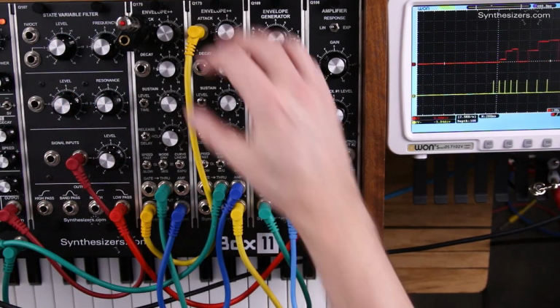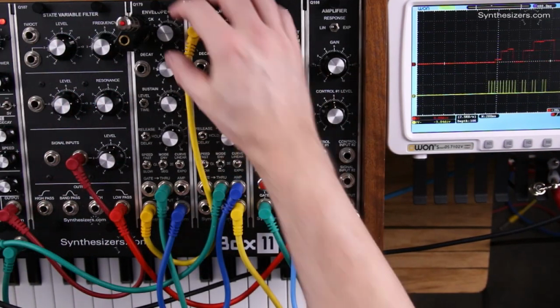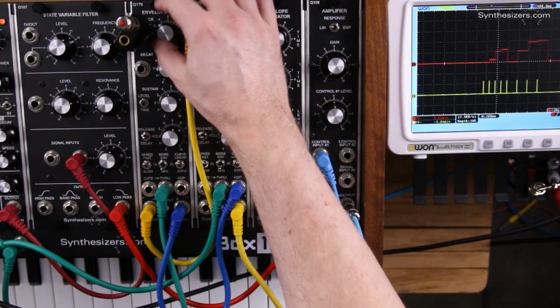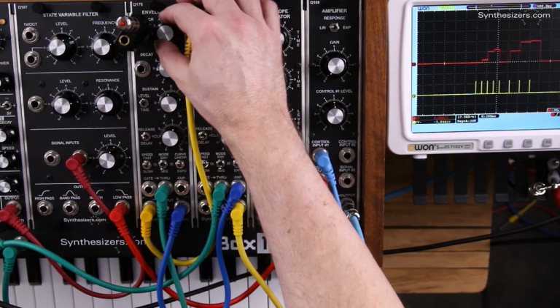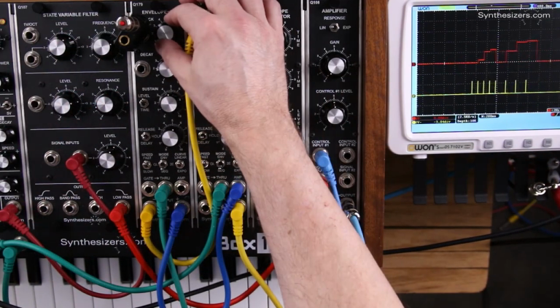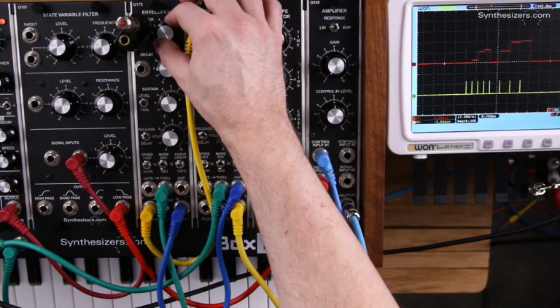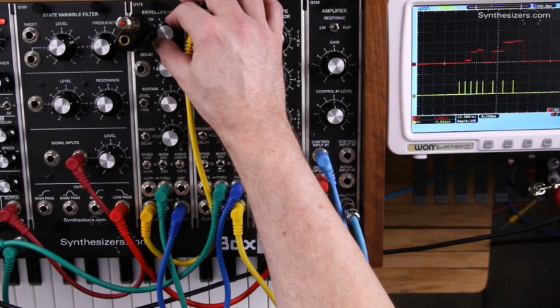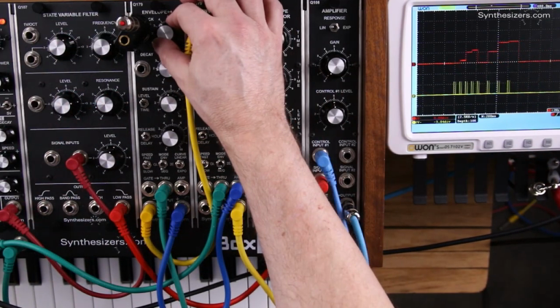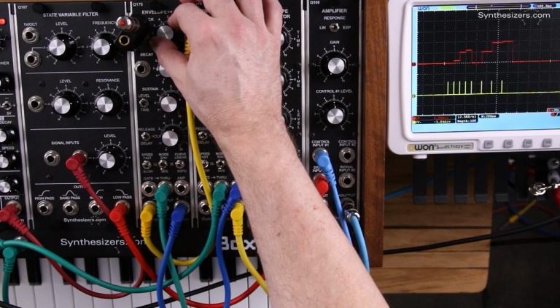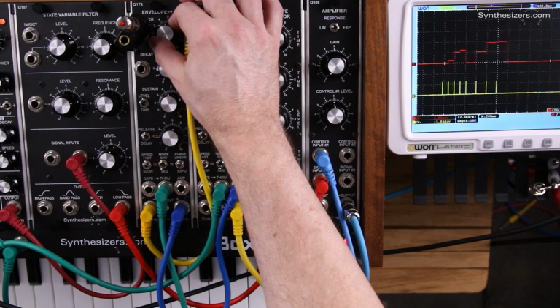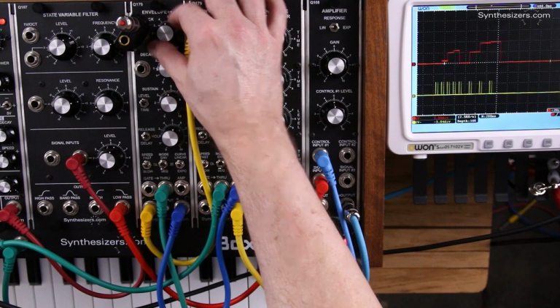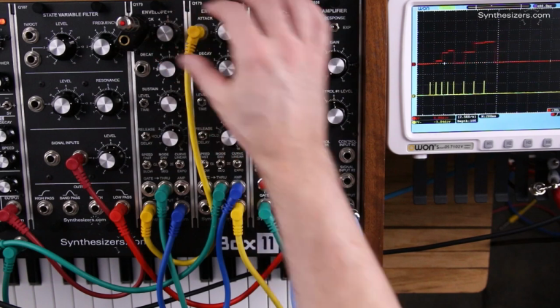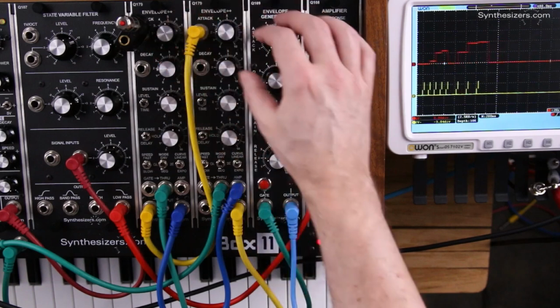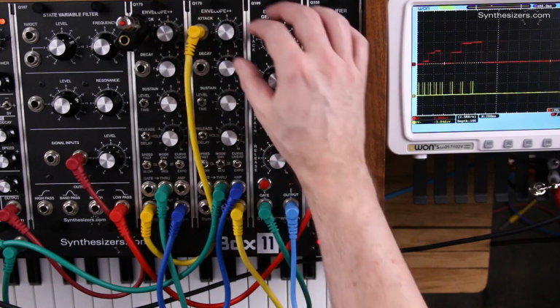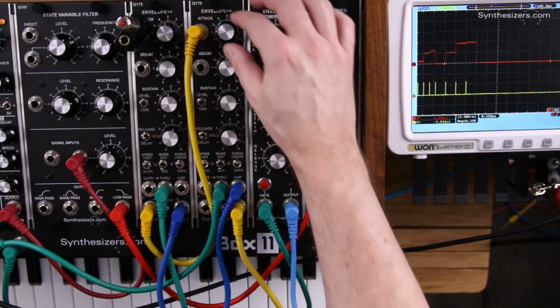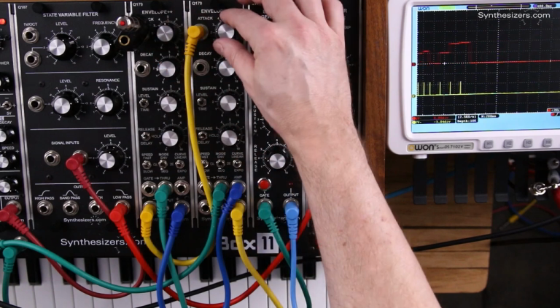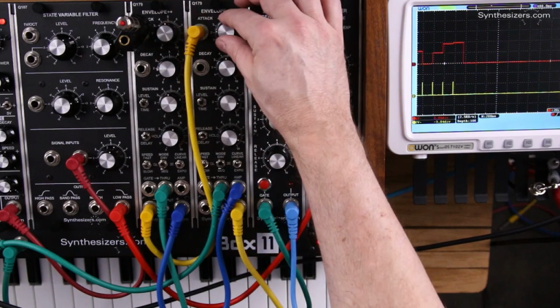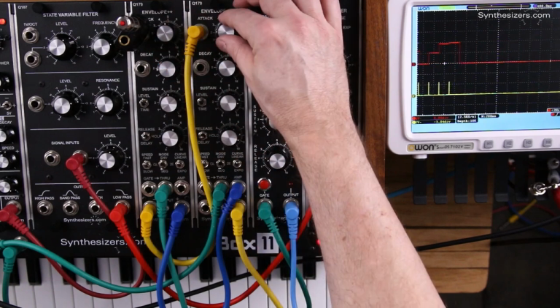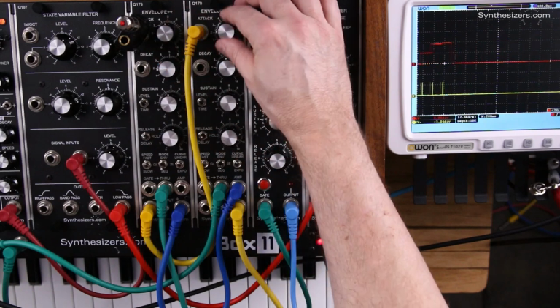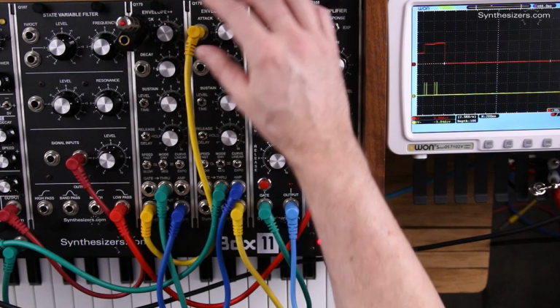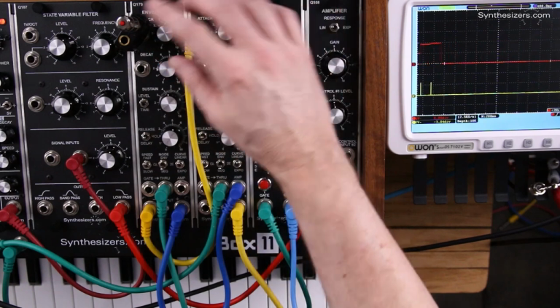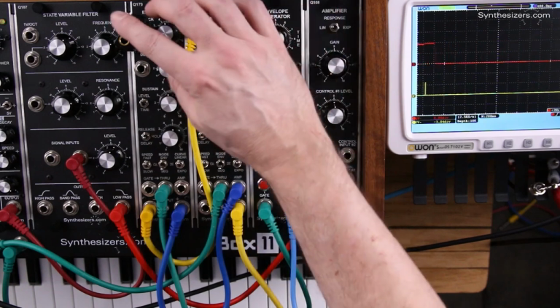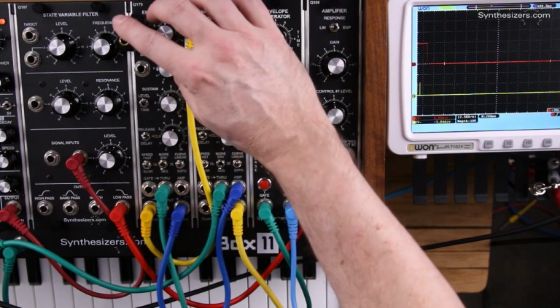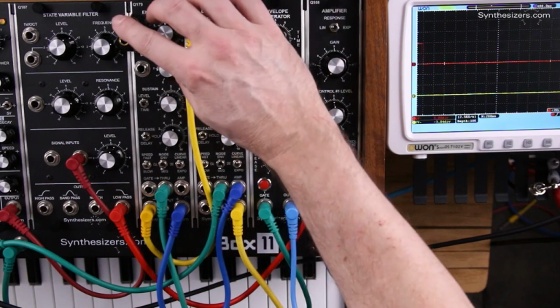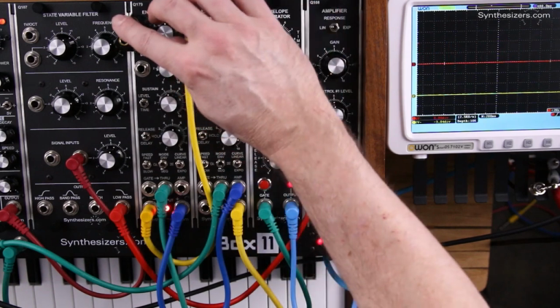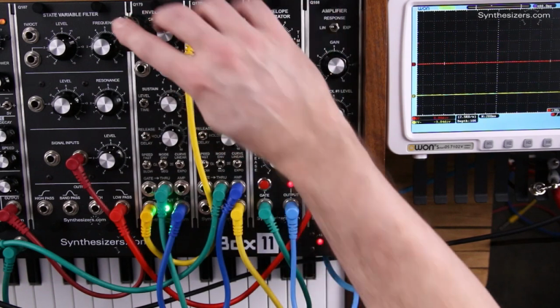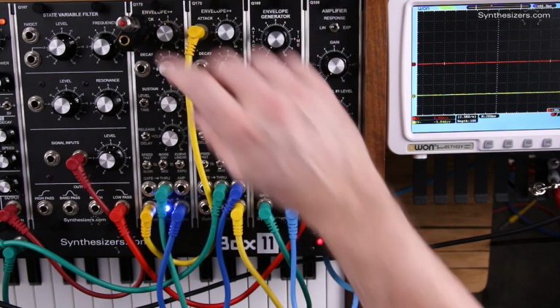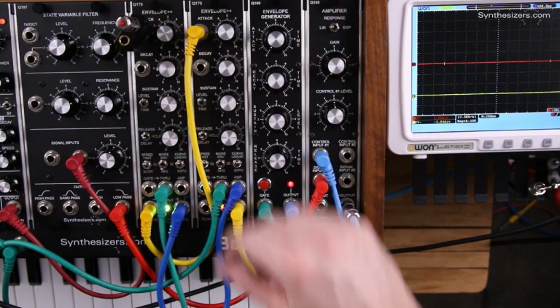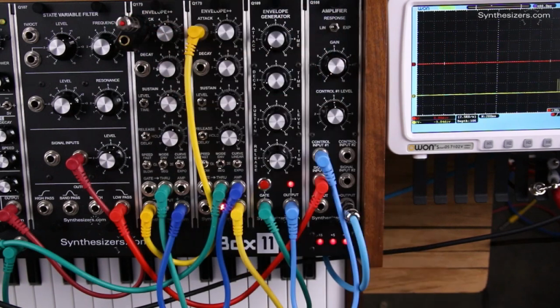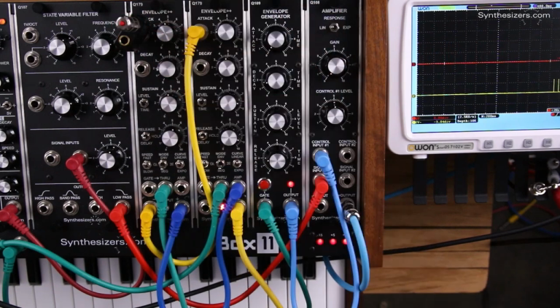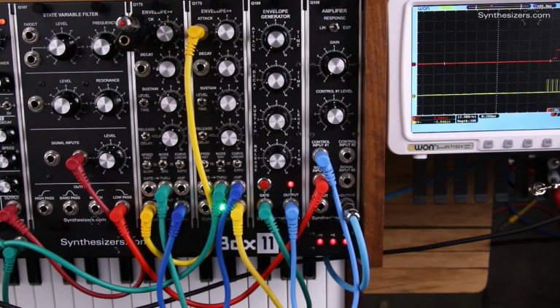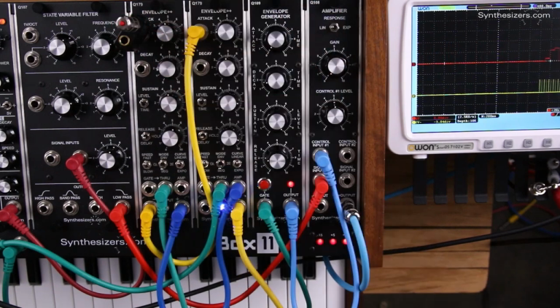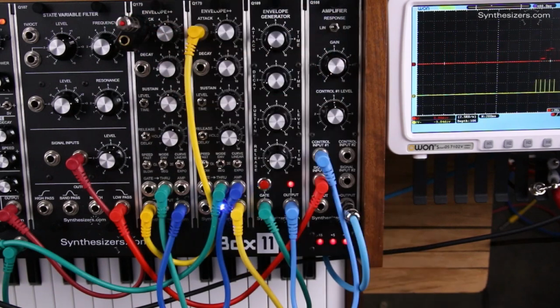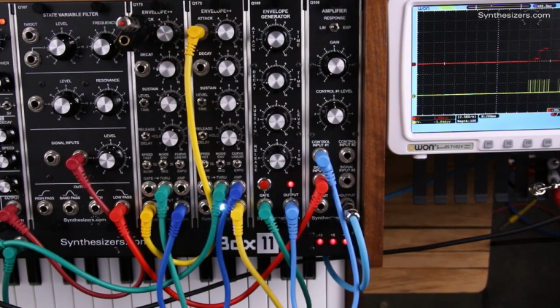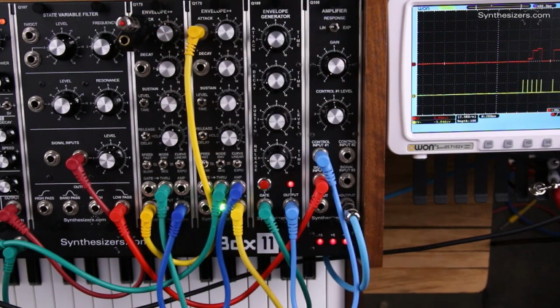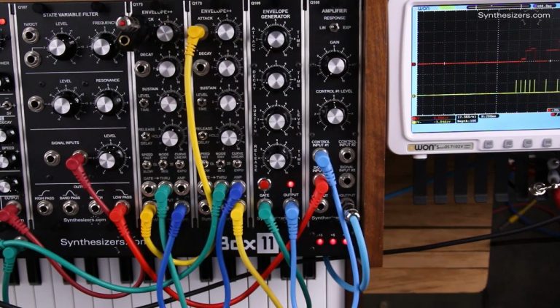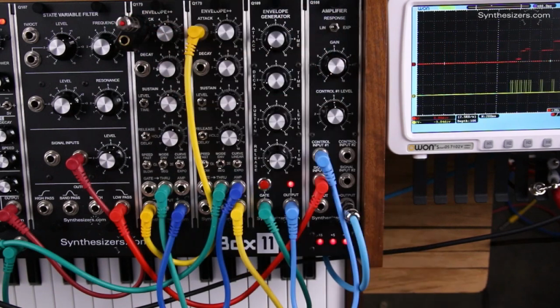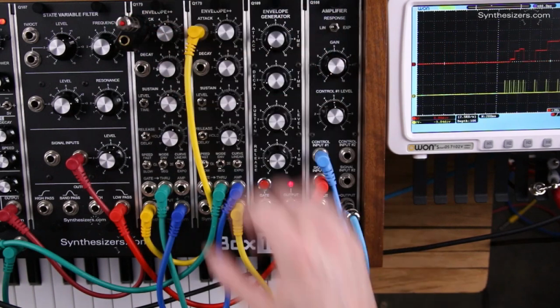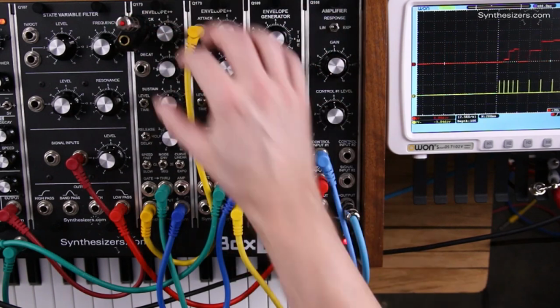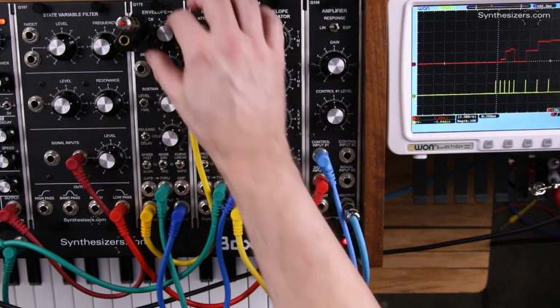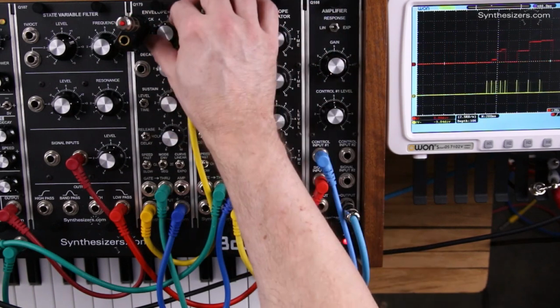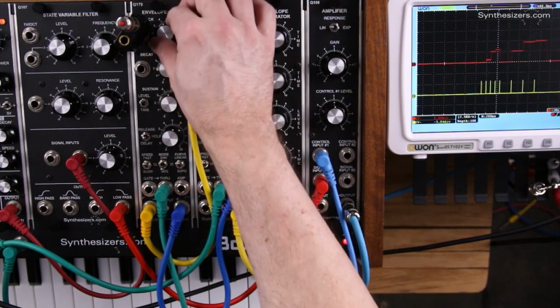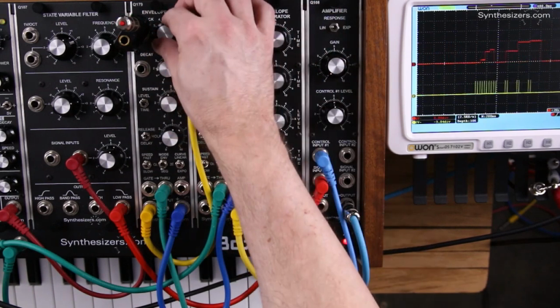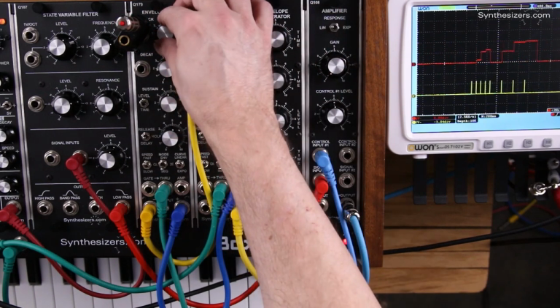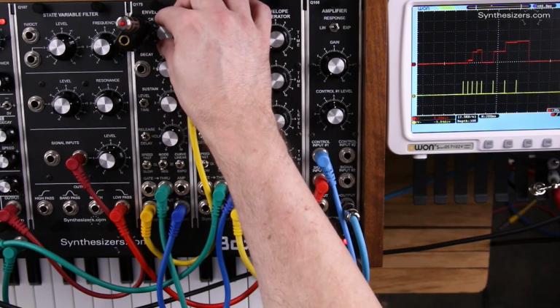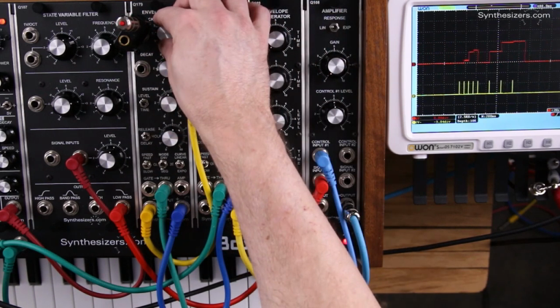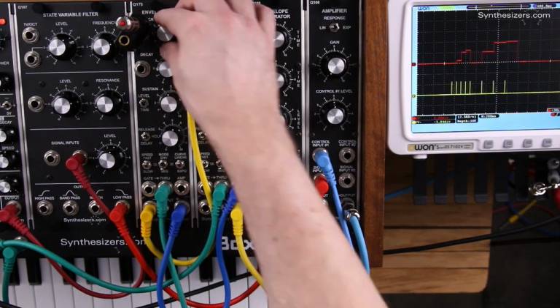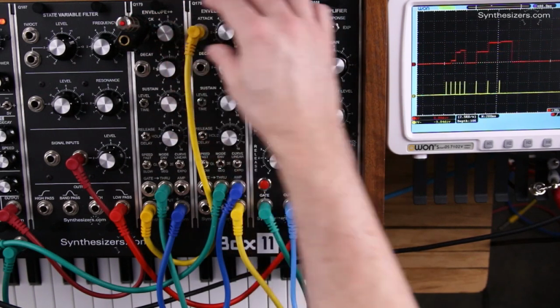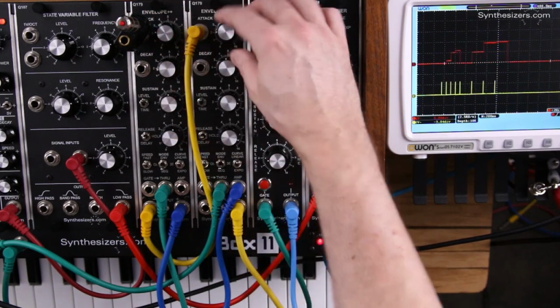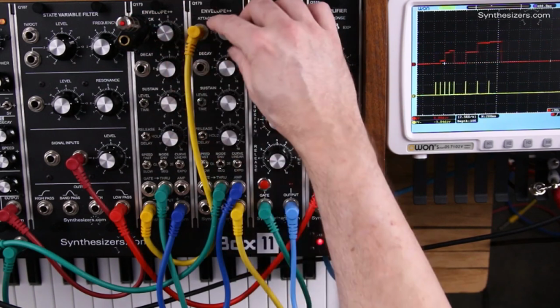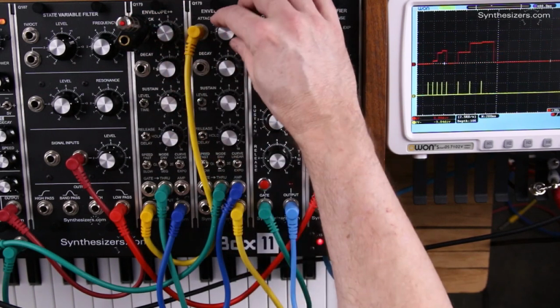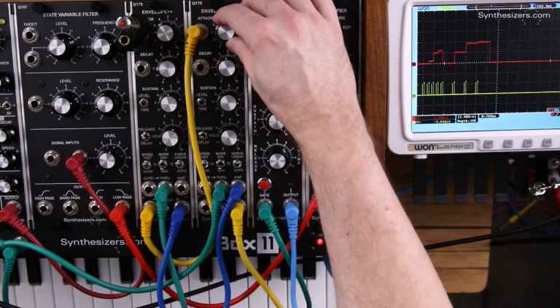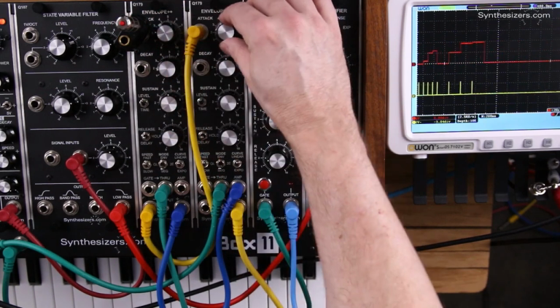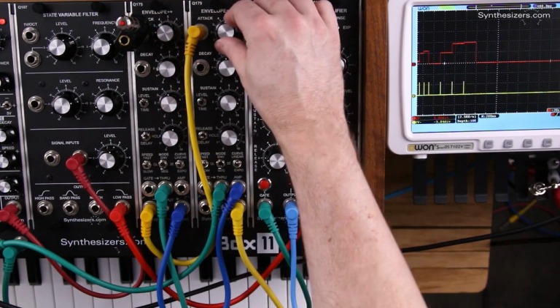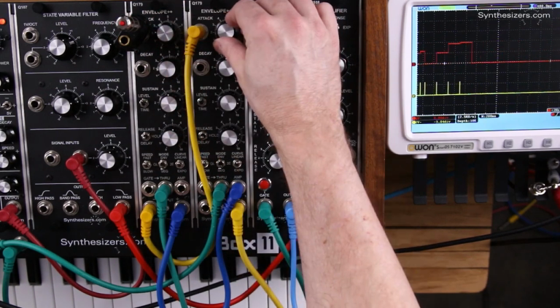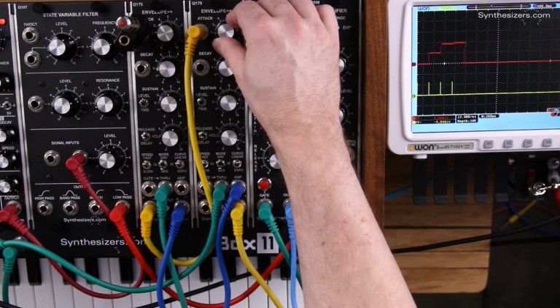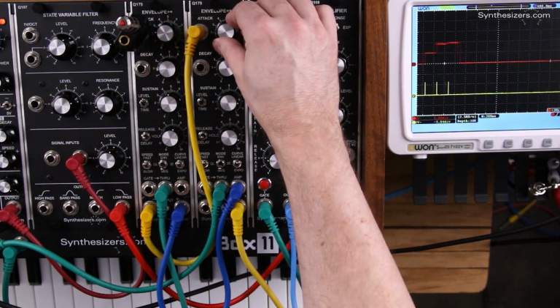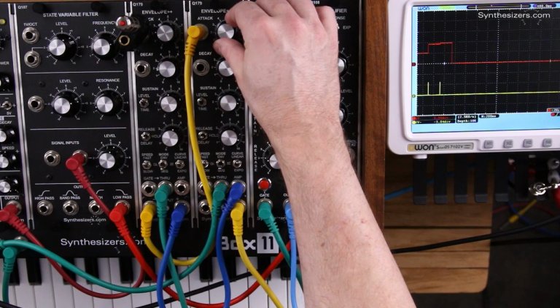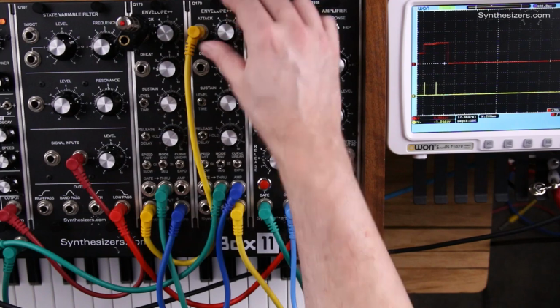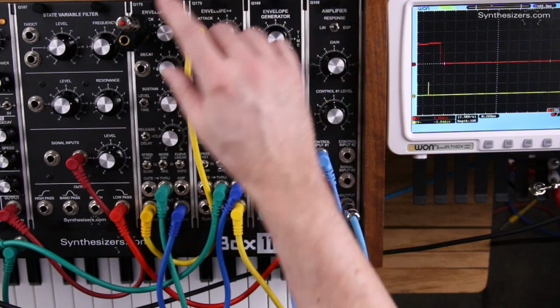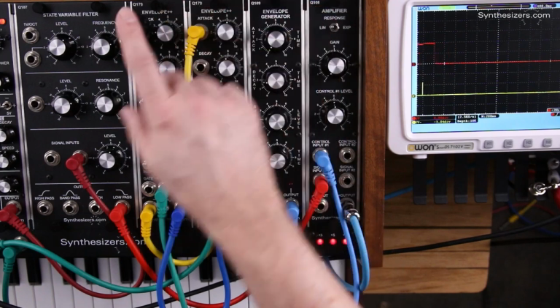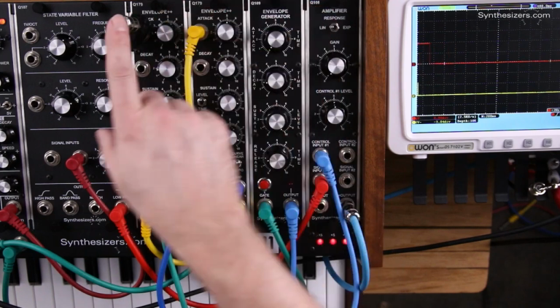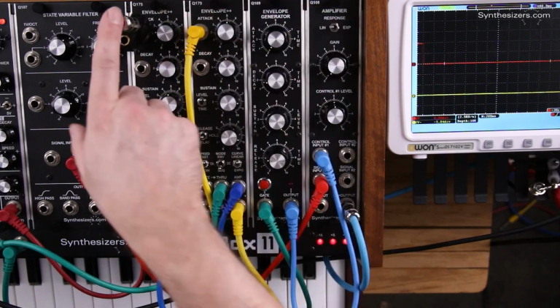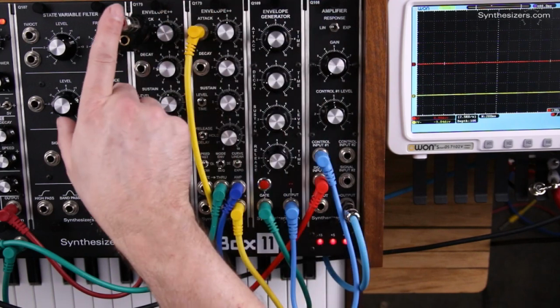So this one is going fast and this one is going slow. And this one will go slow and this one will be fast.